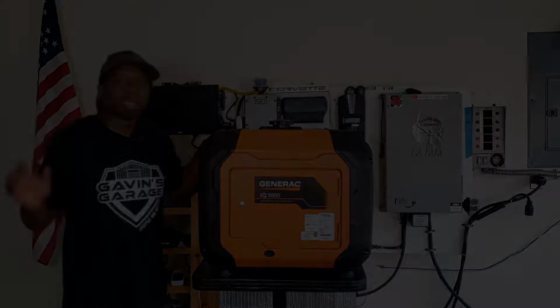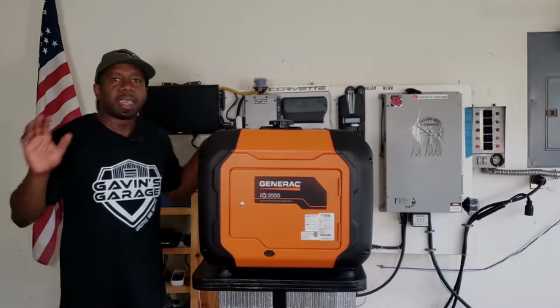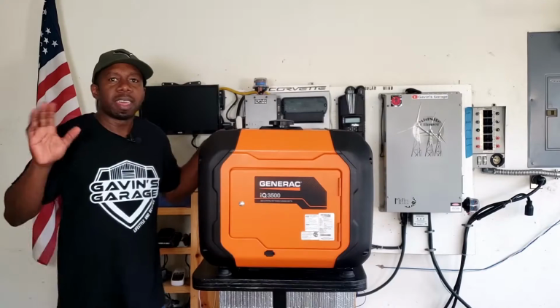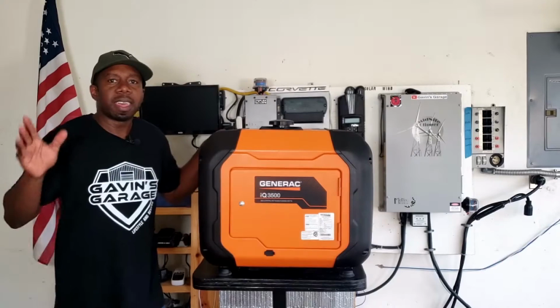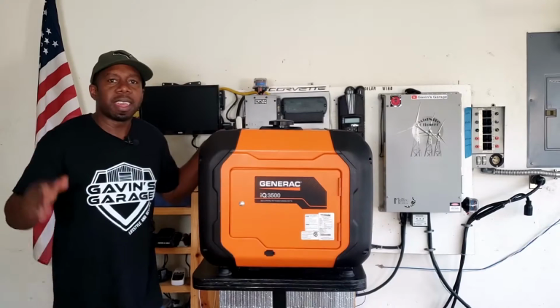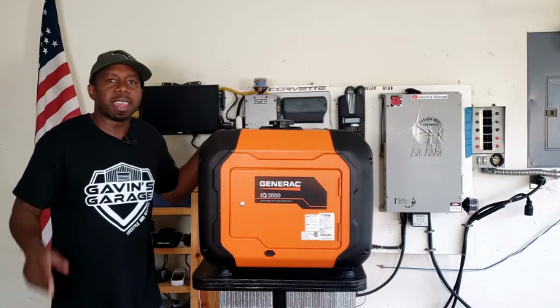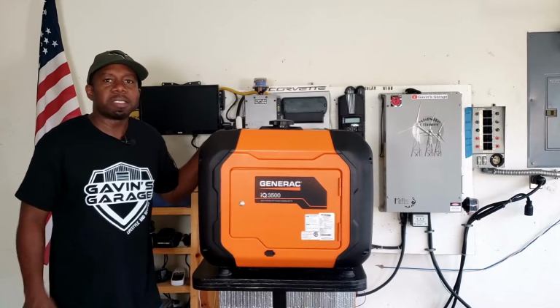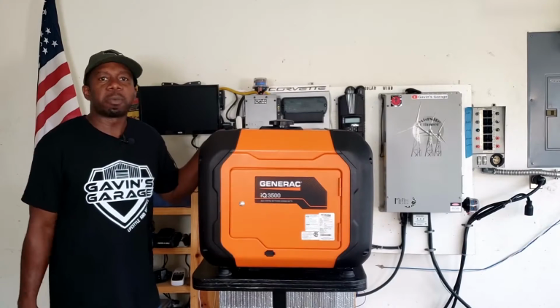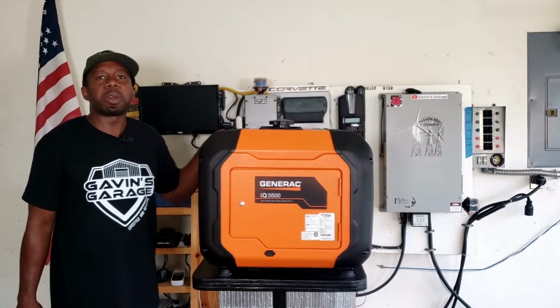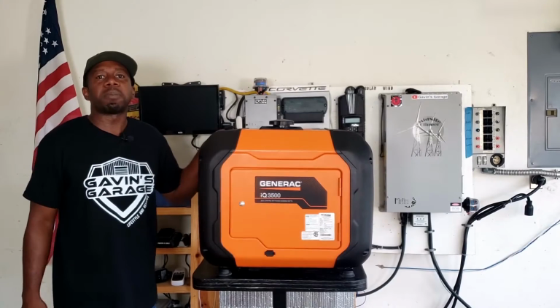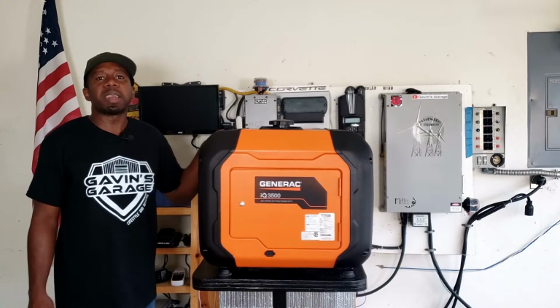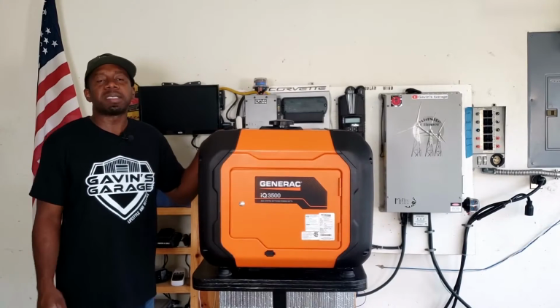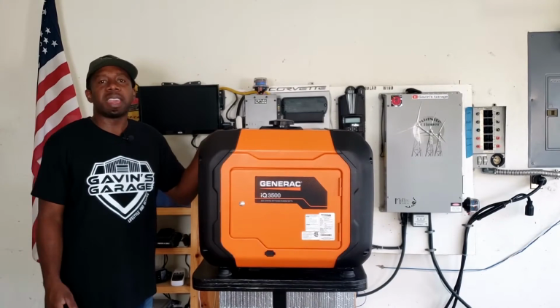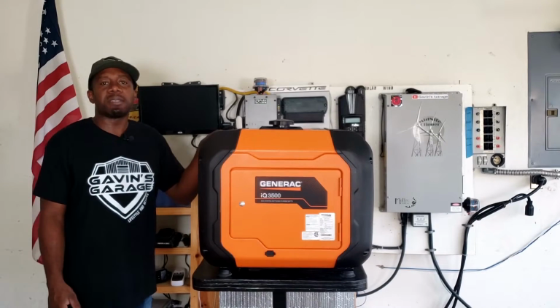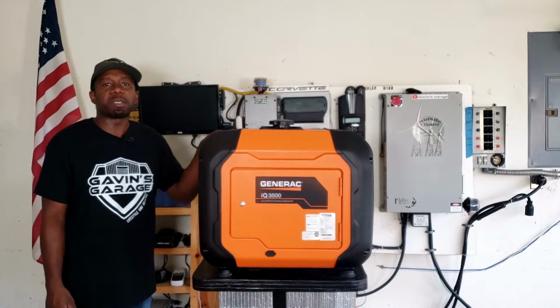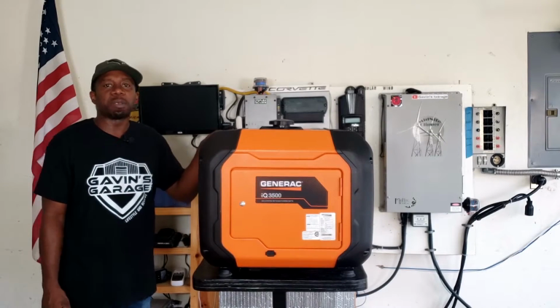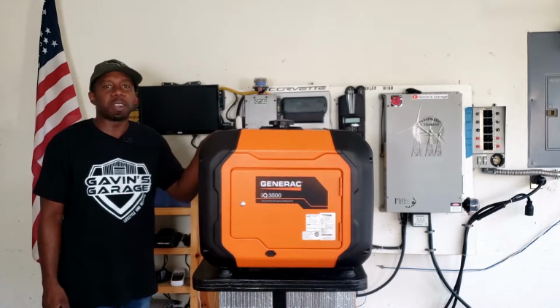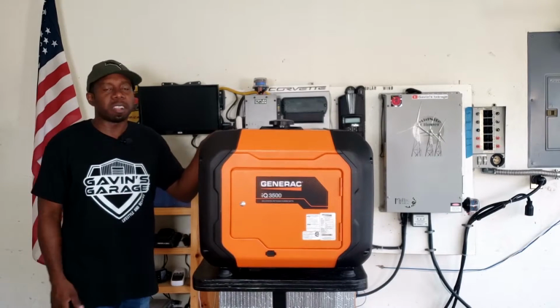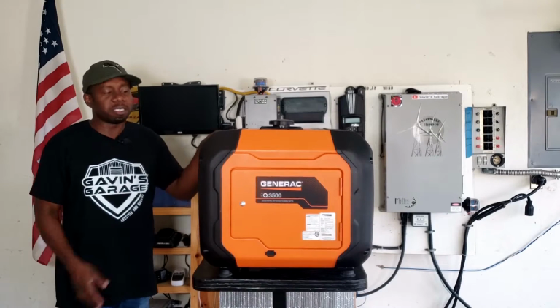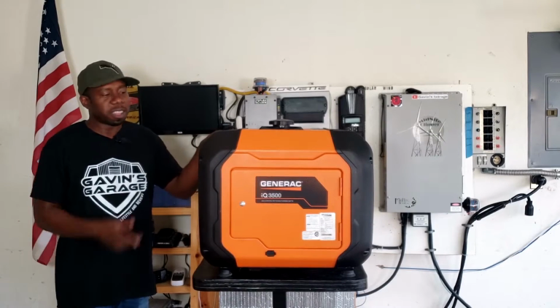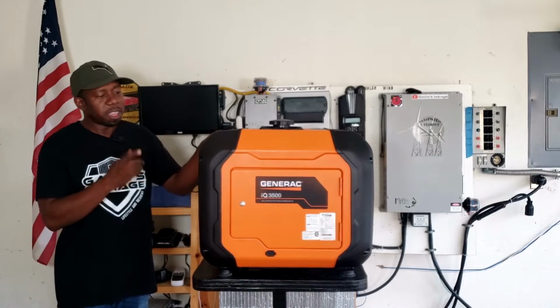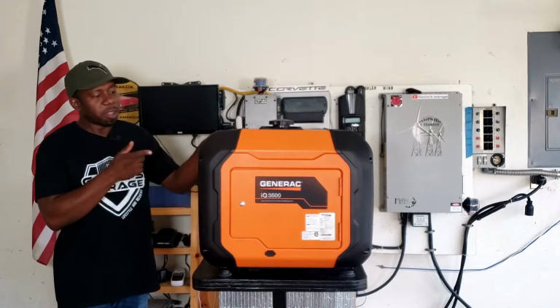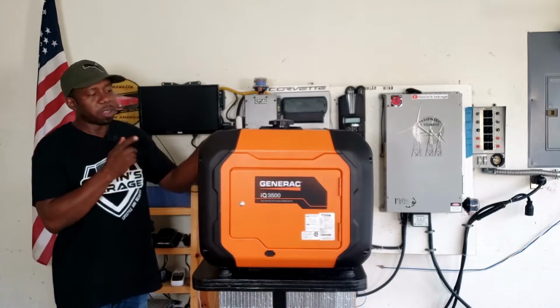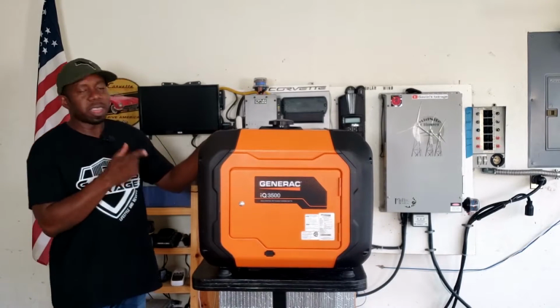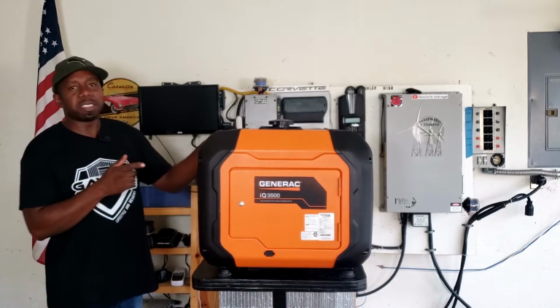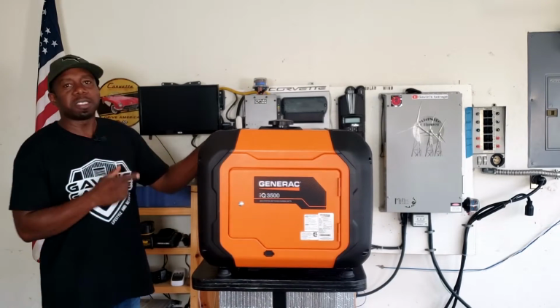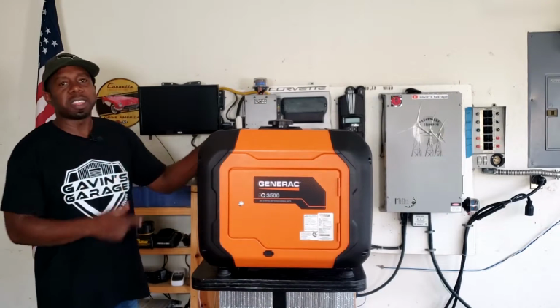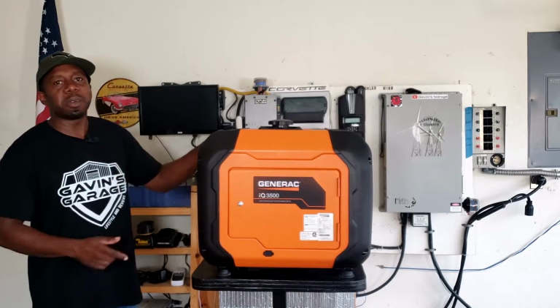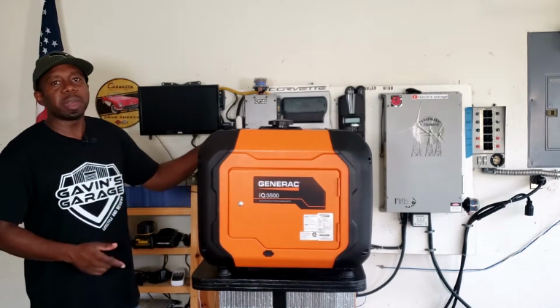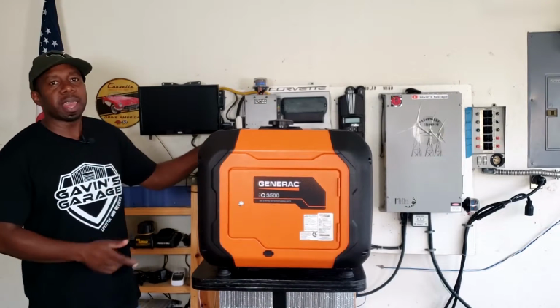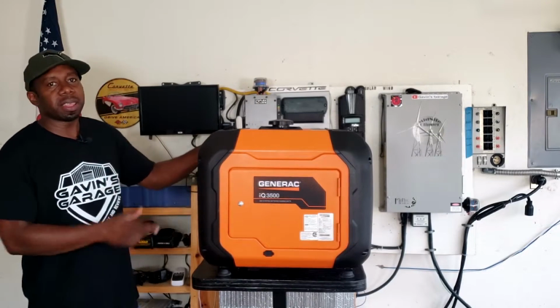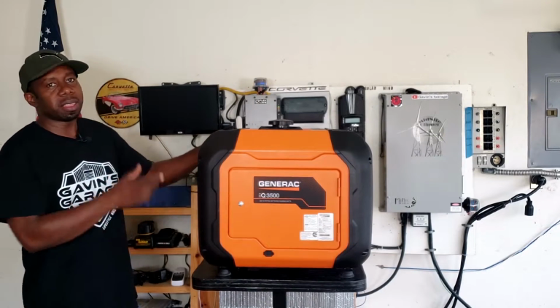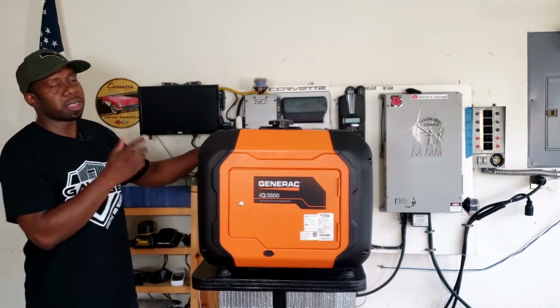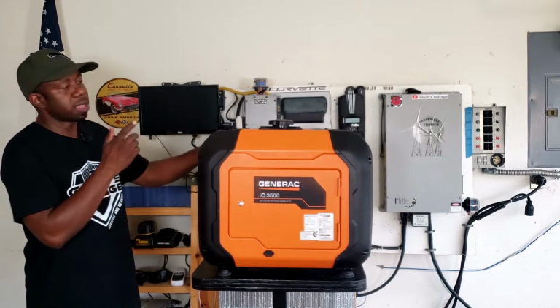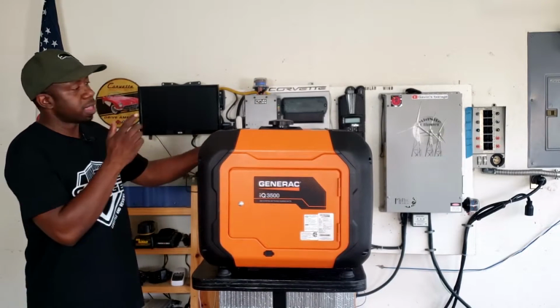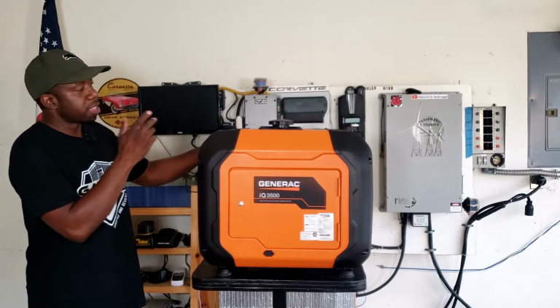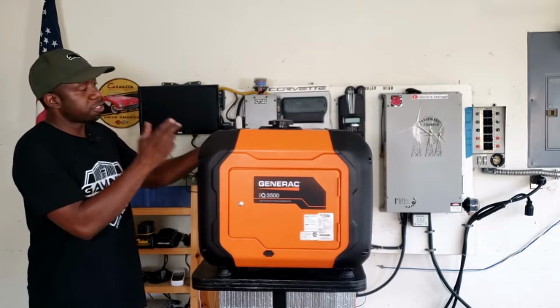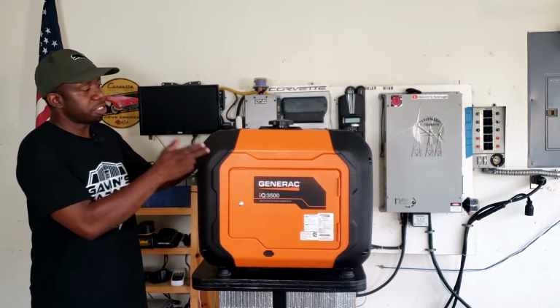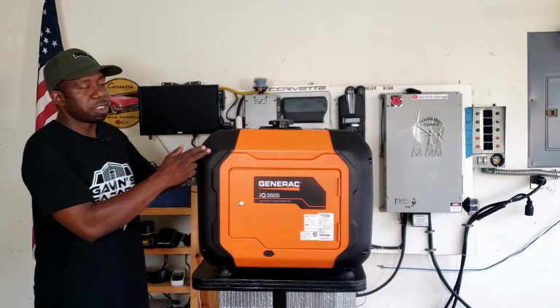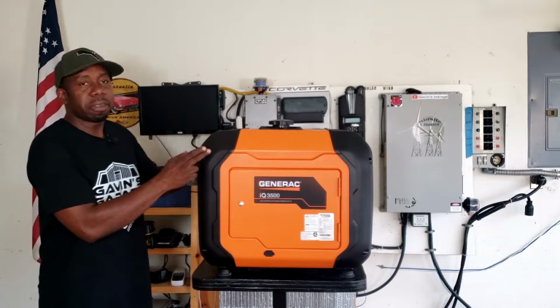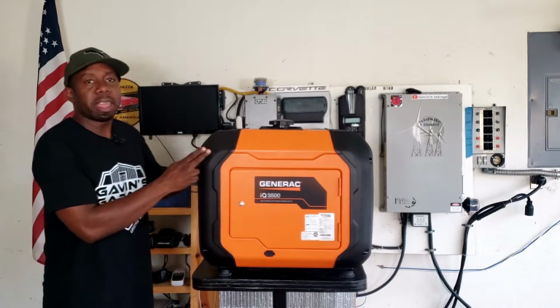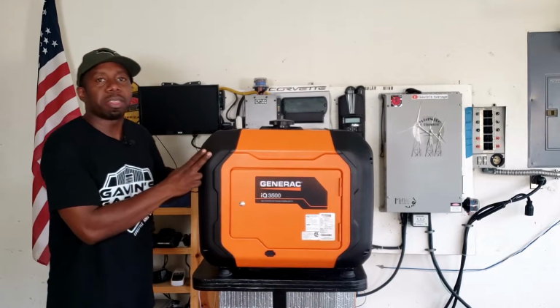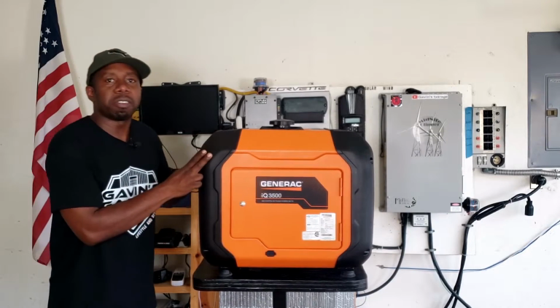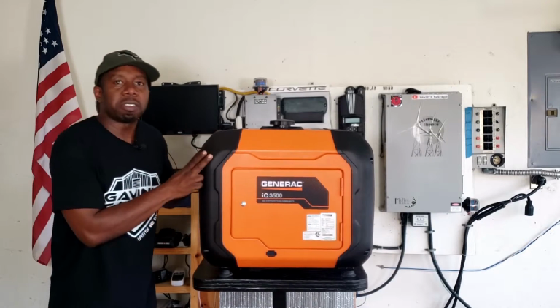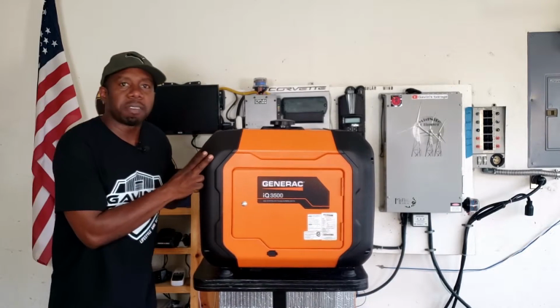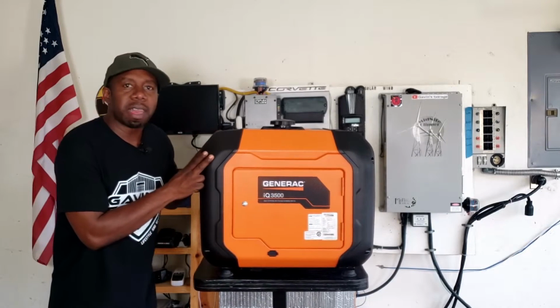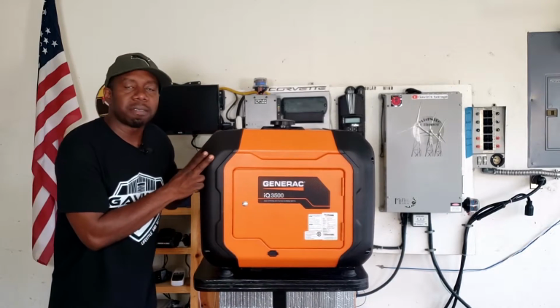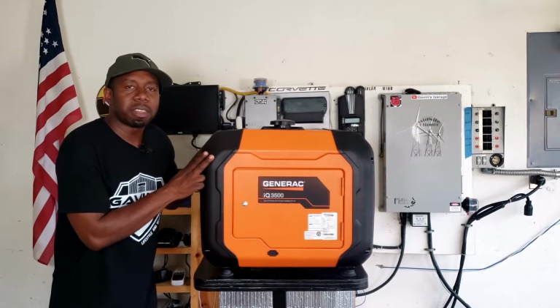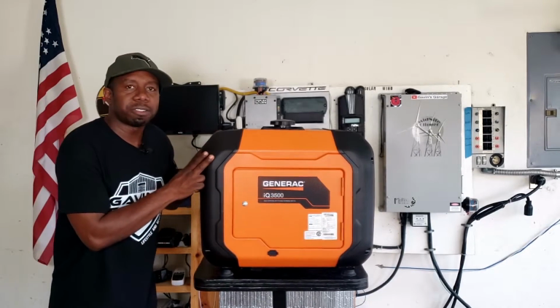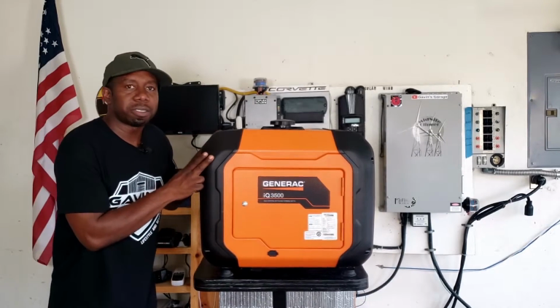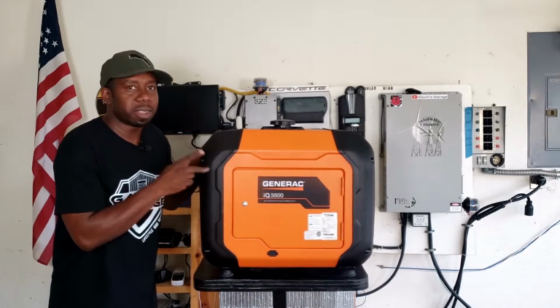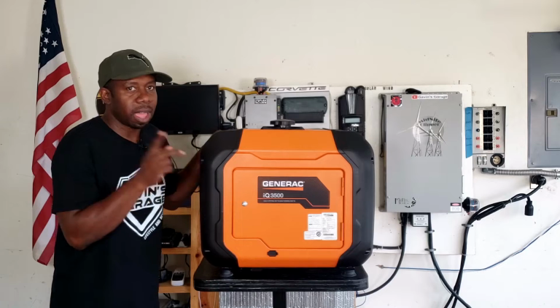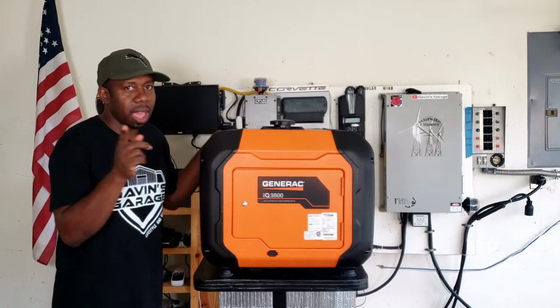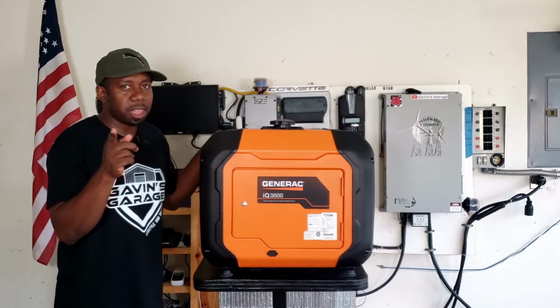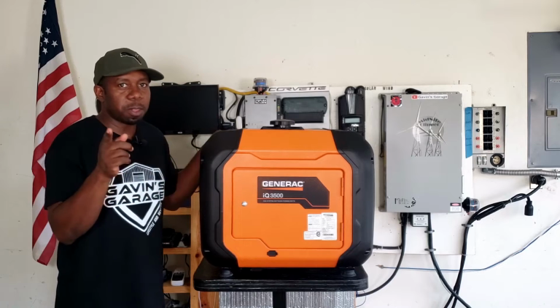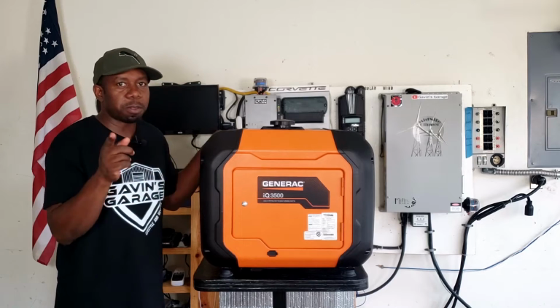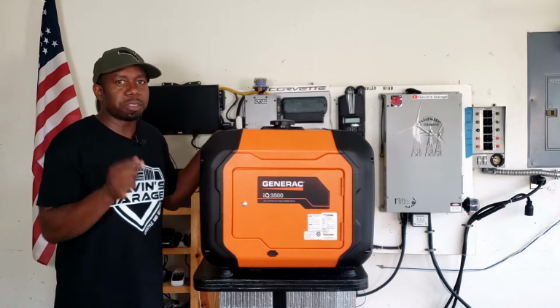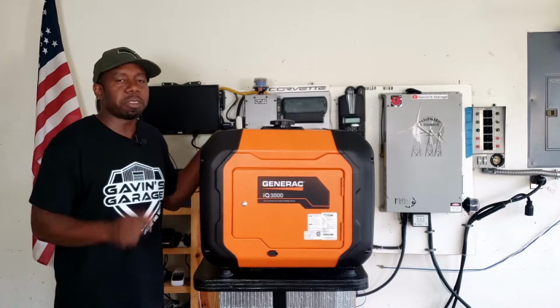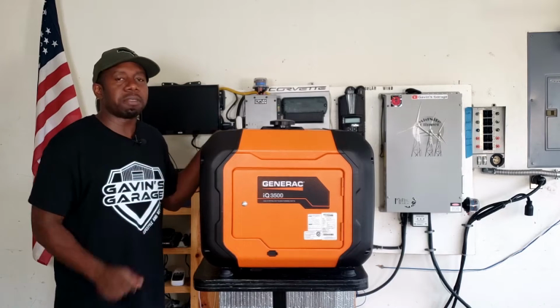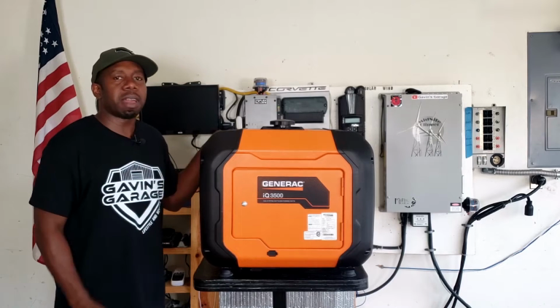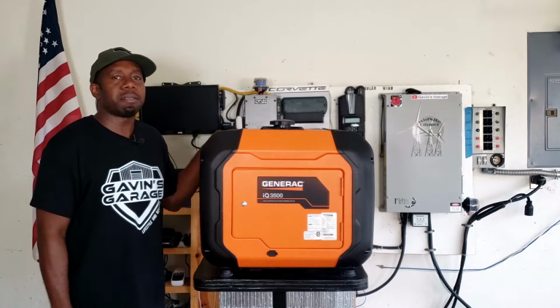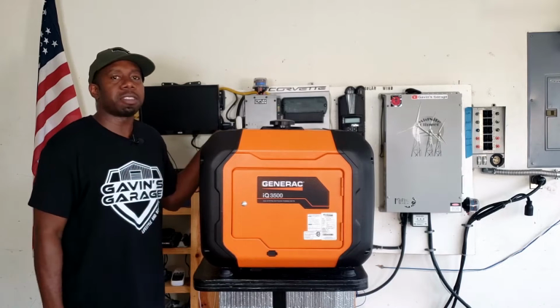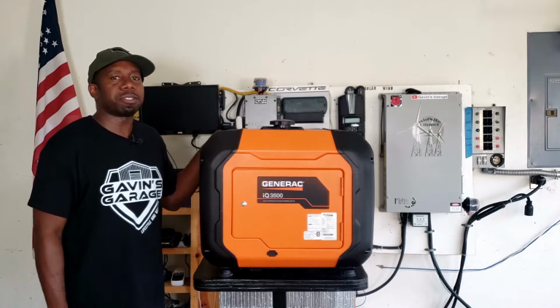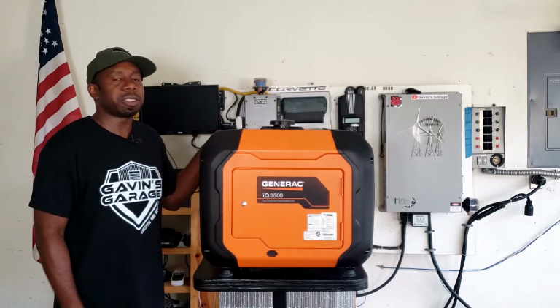Hey guys, welcome back to Gavin's Garage. Today we got the Generac 3500, the IQ 3500.